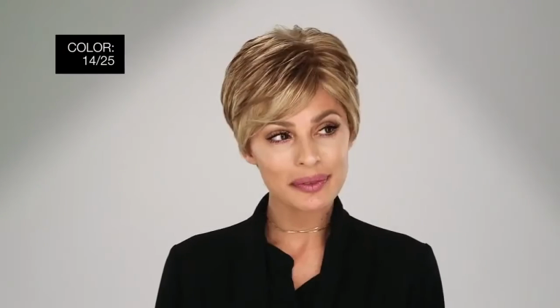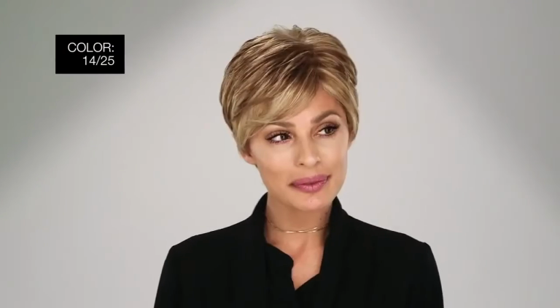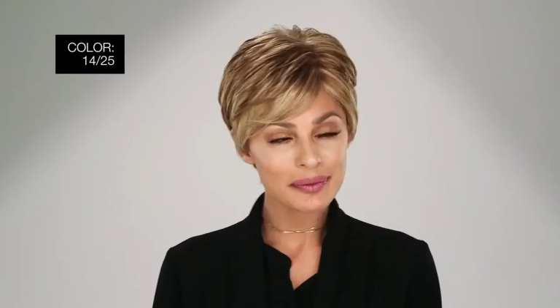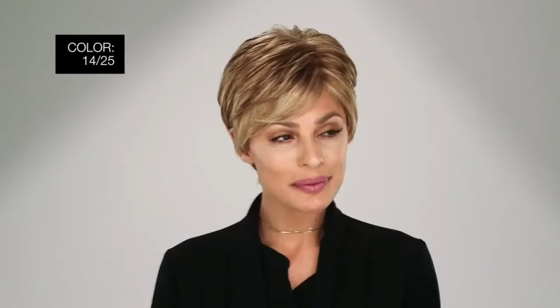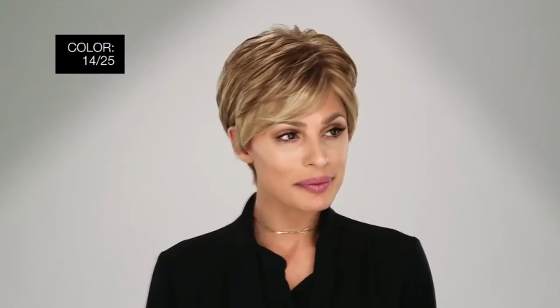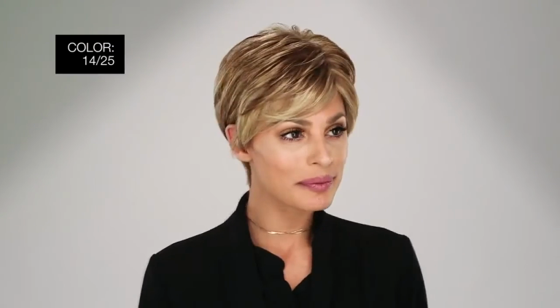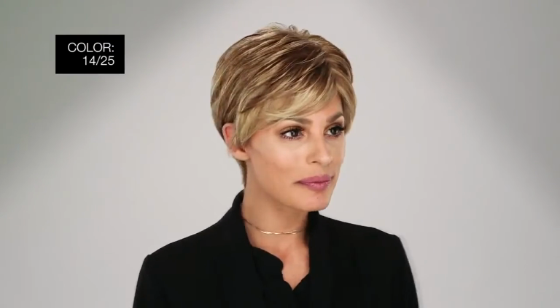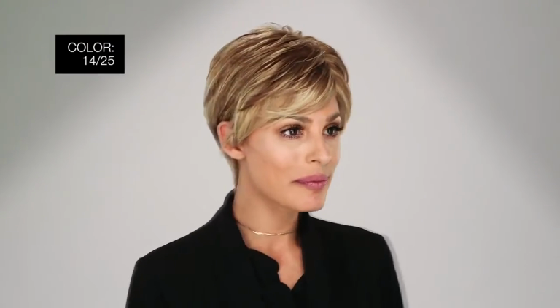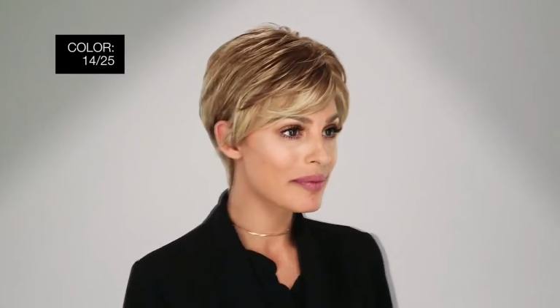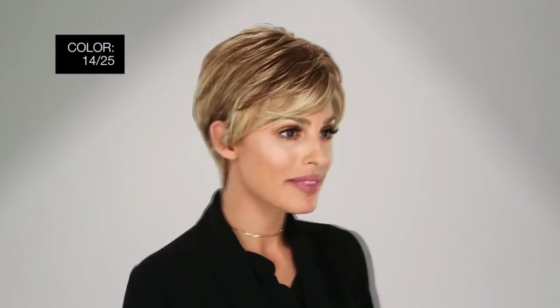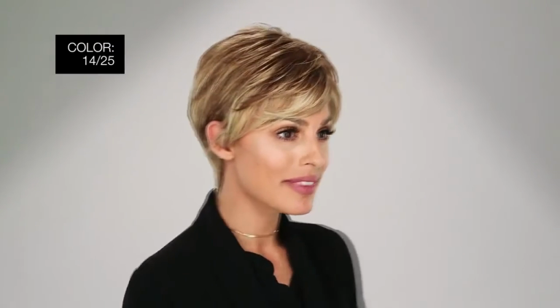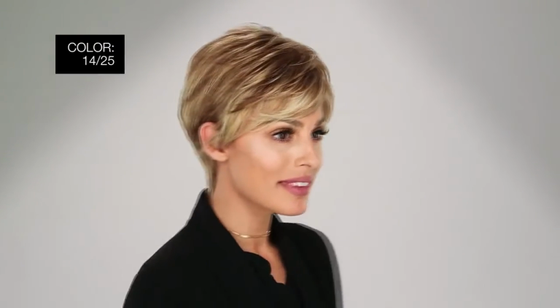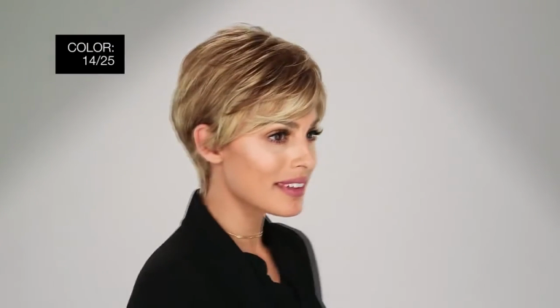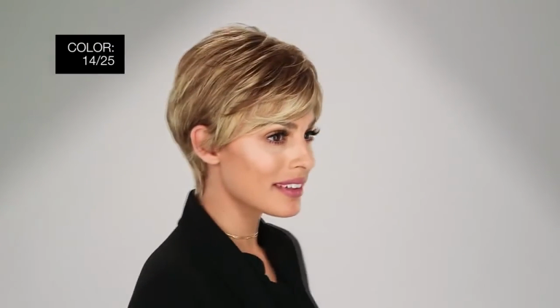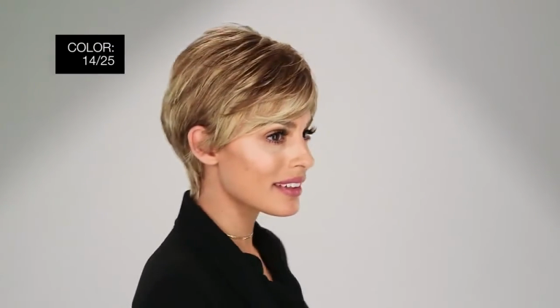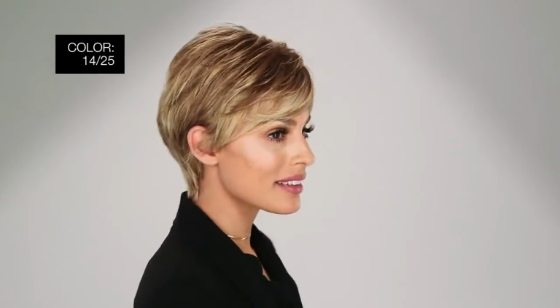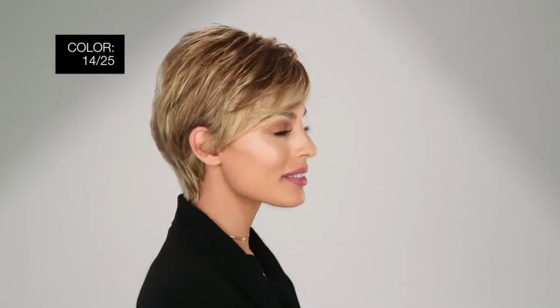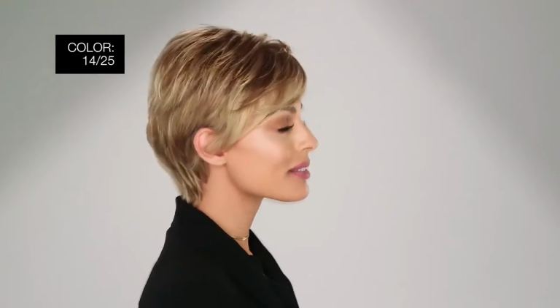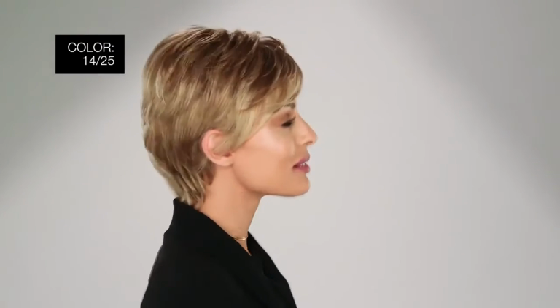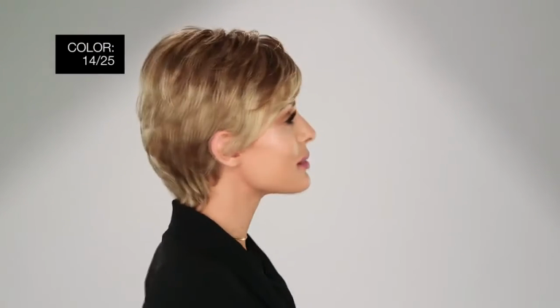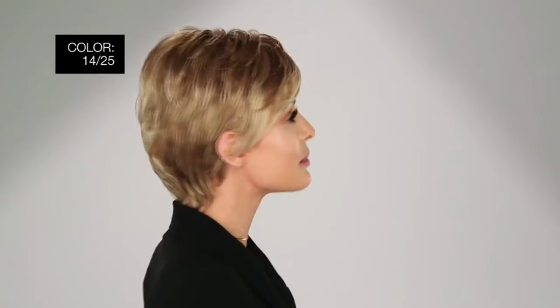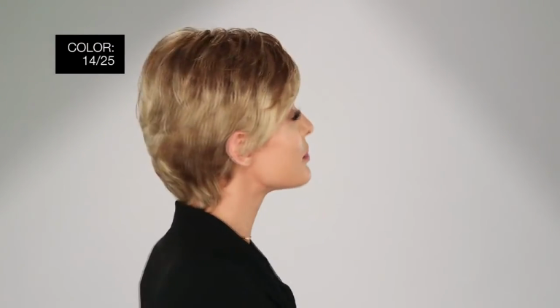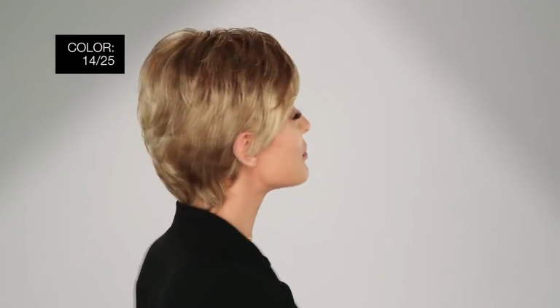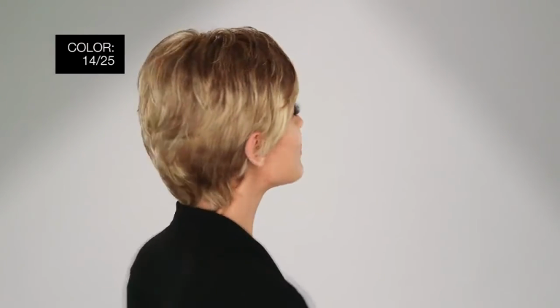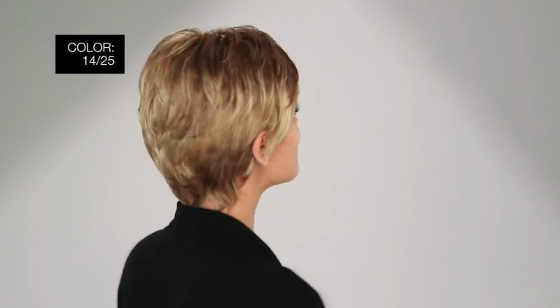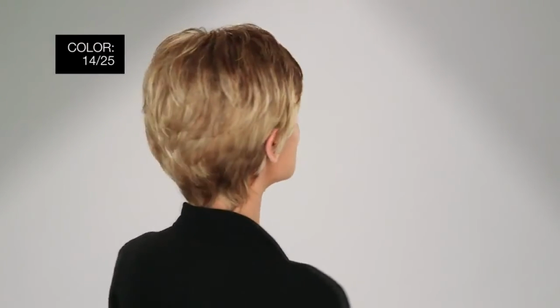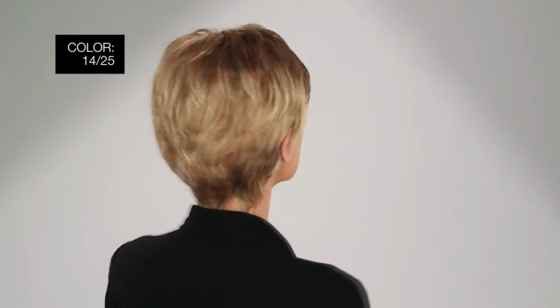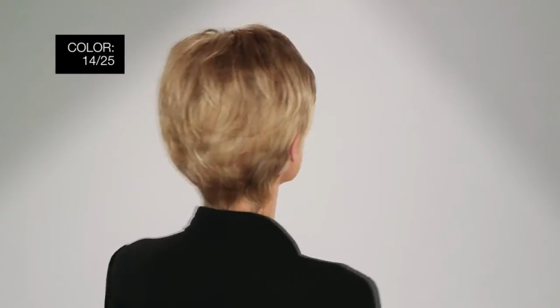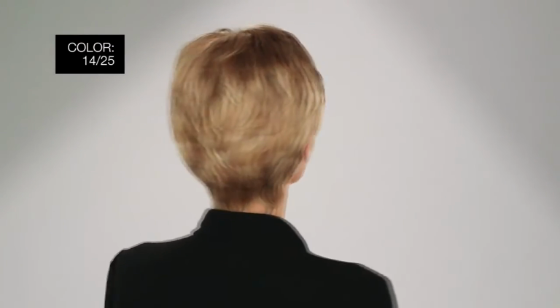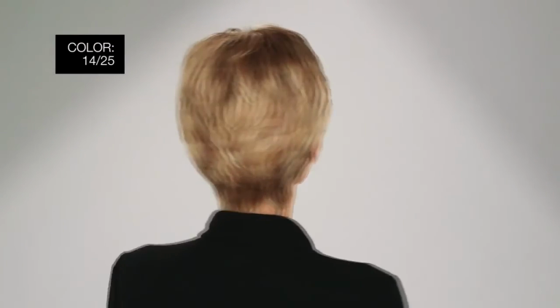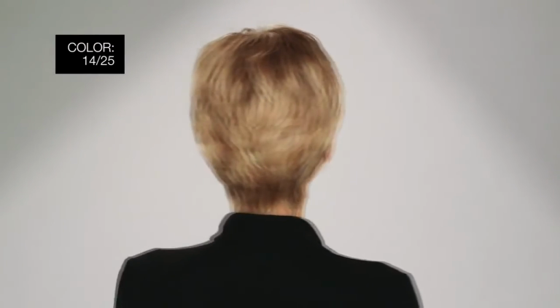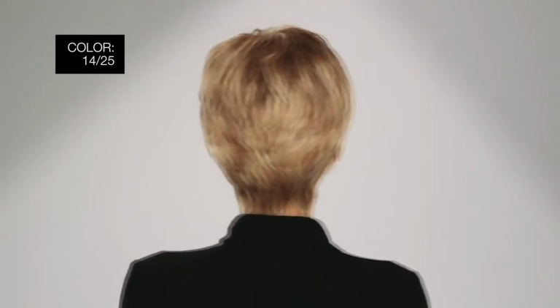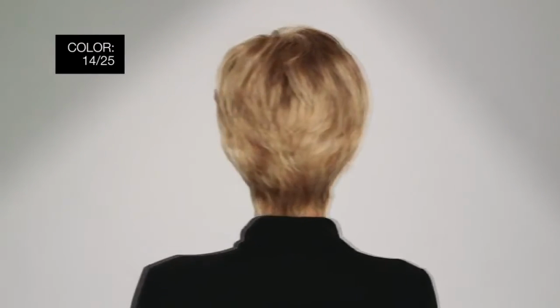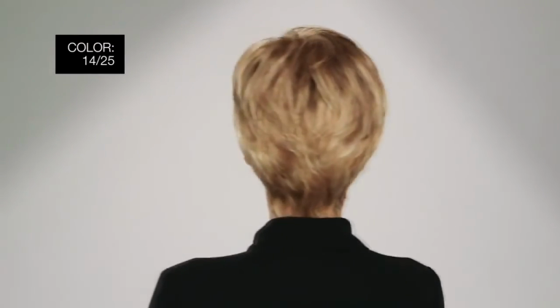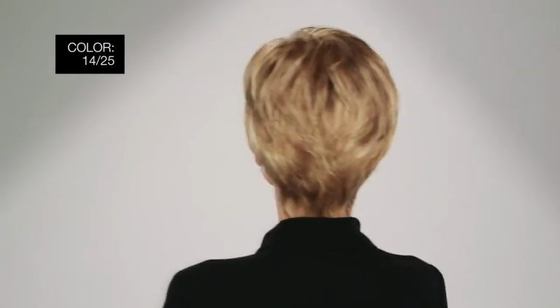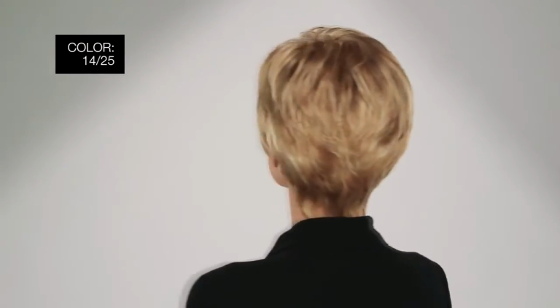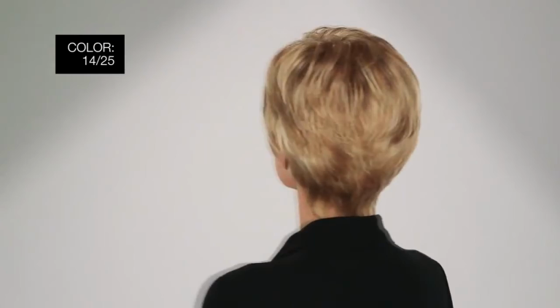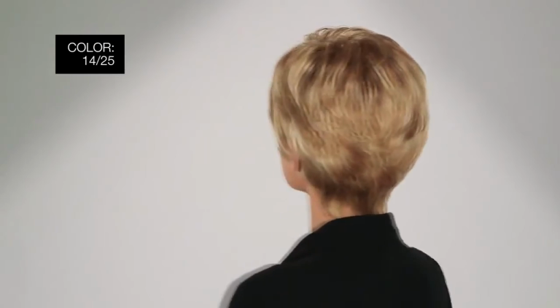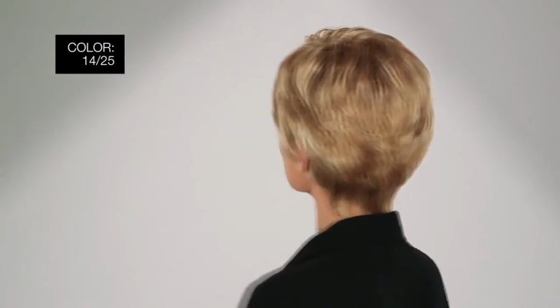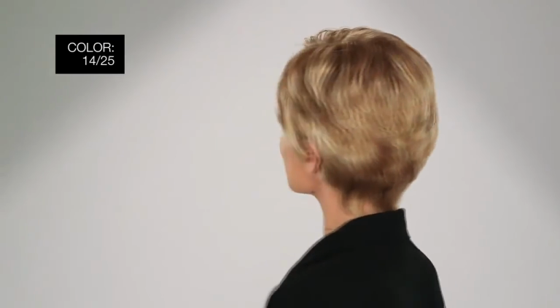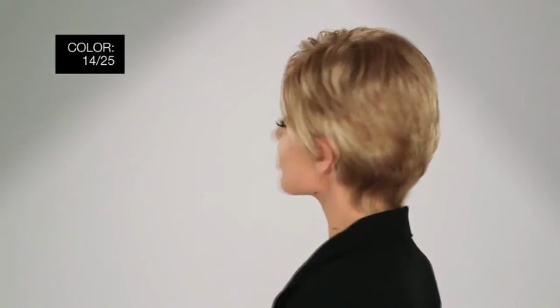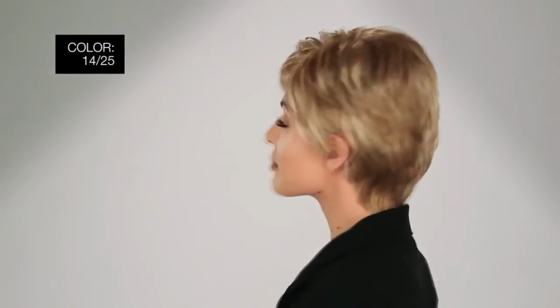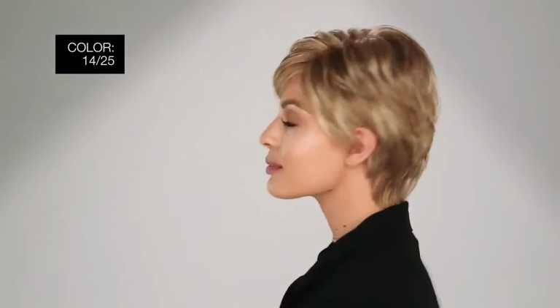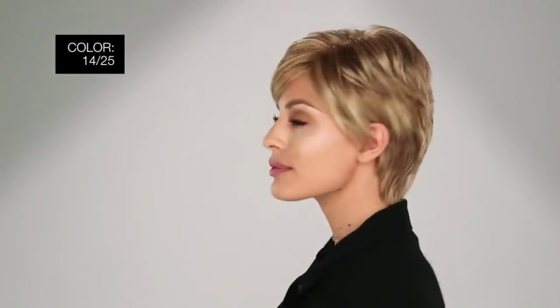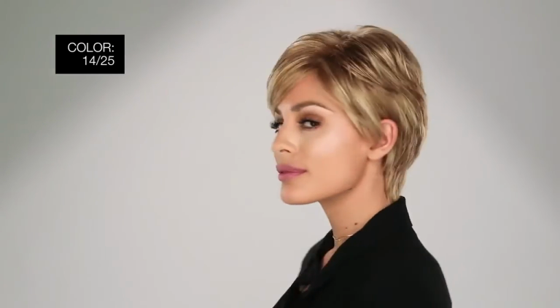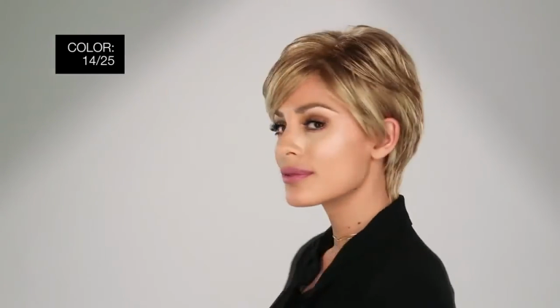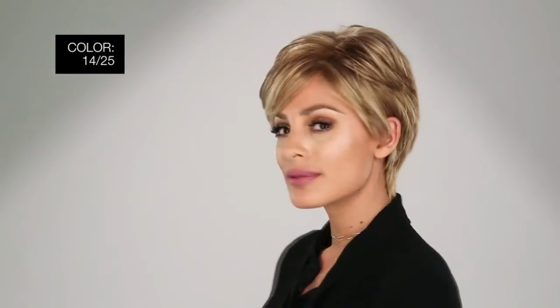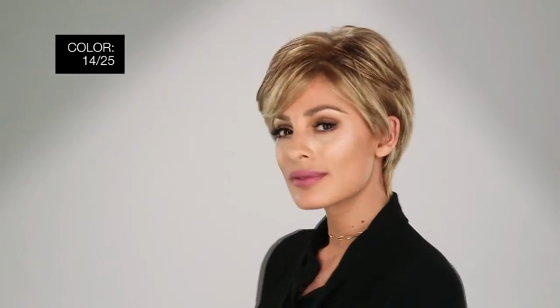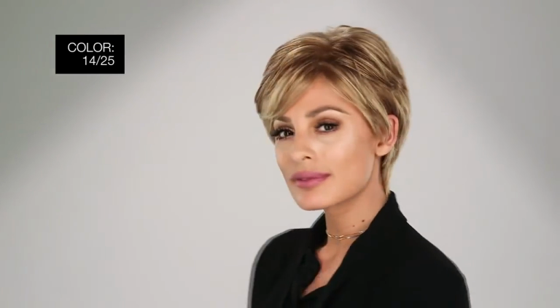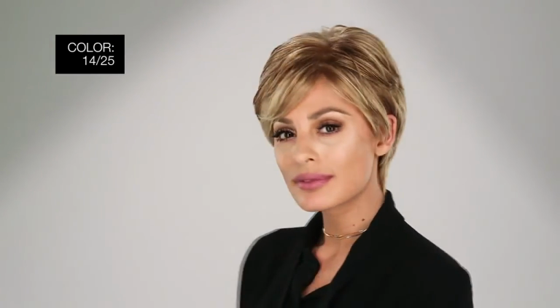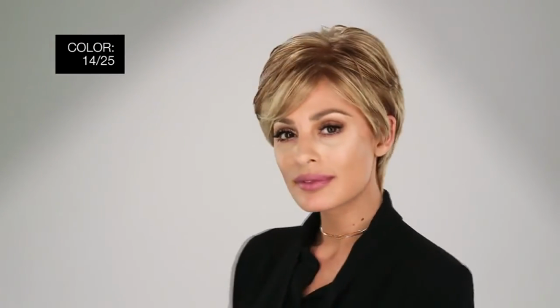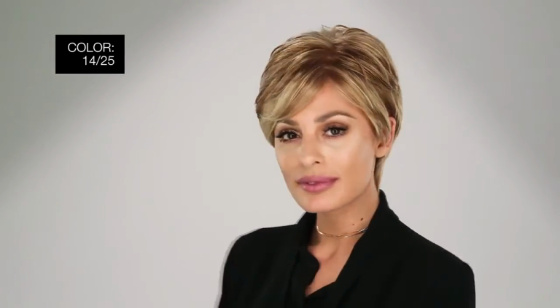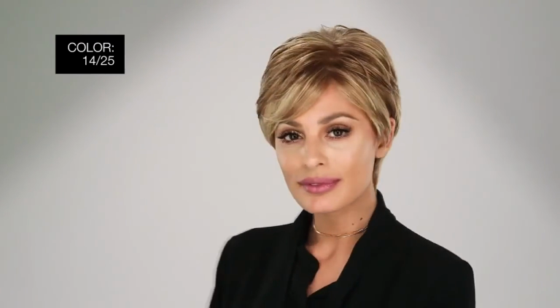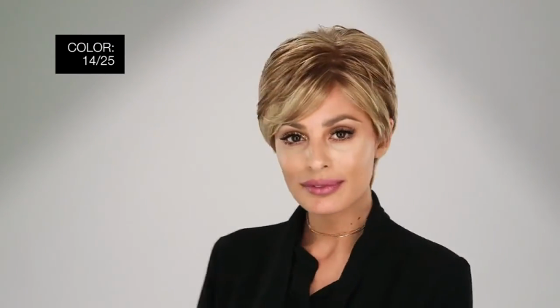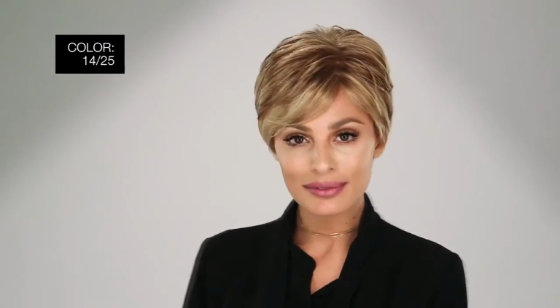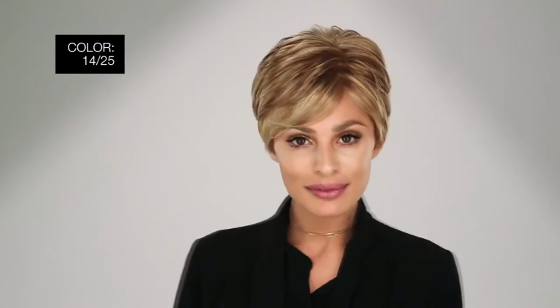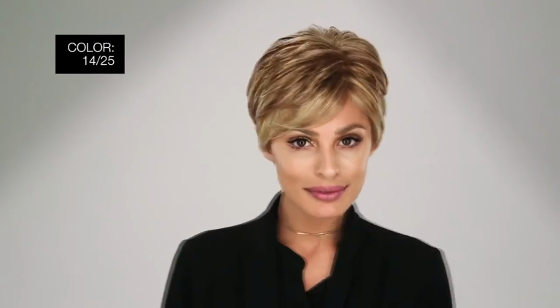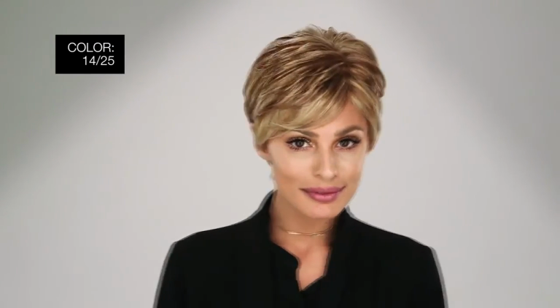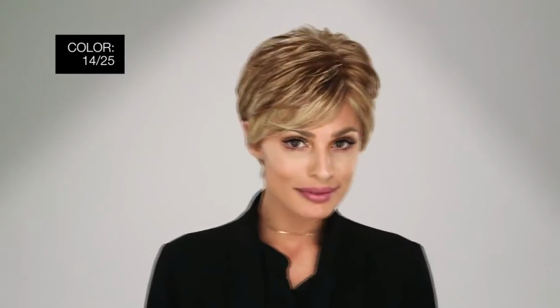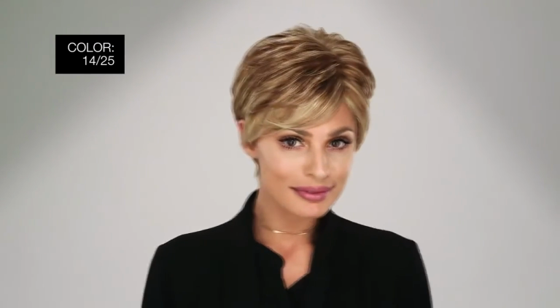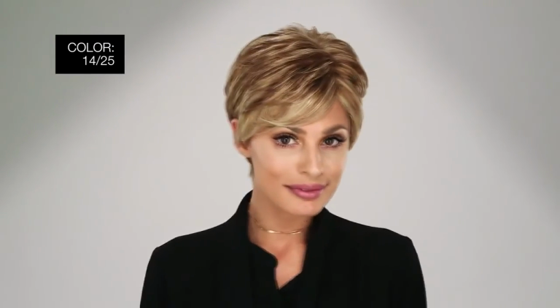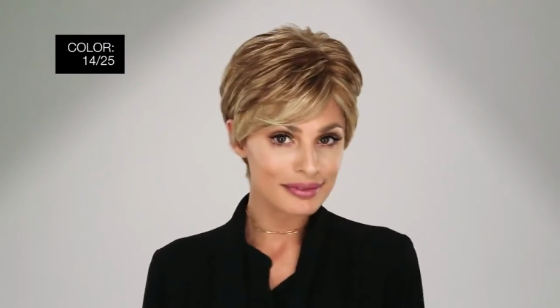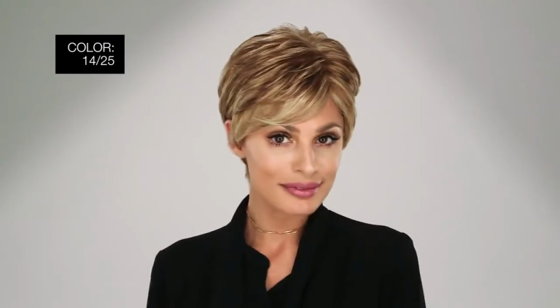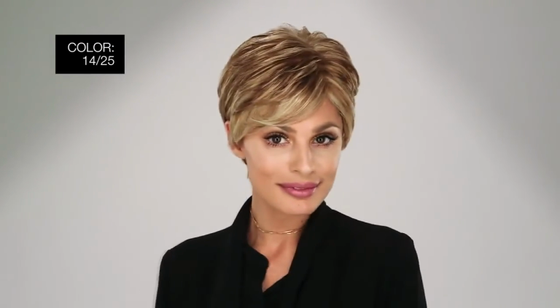I'm wearing mine in color 1425 Honey Ginger — dark blonde evenly blended with ginger blonde highlights.